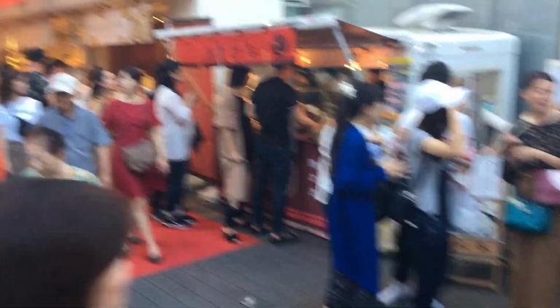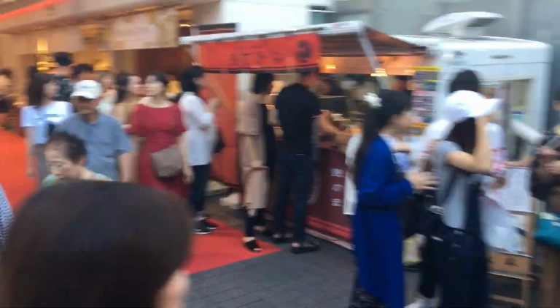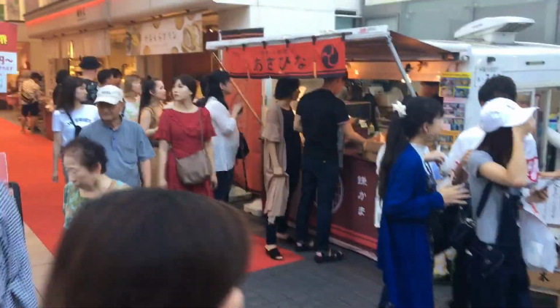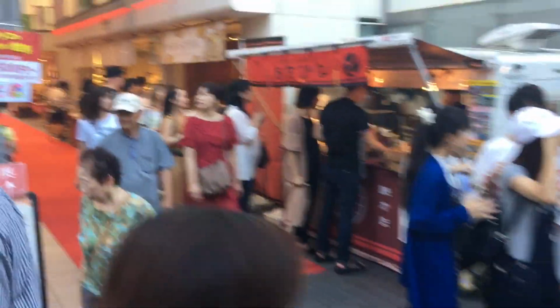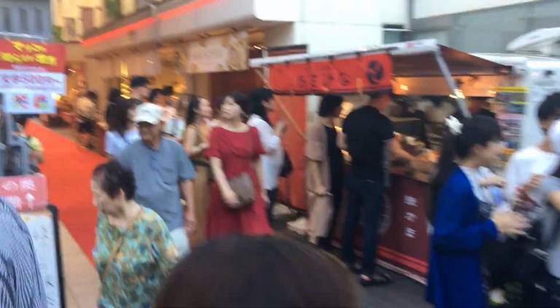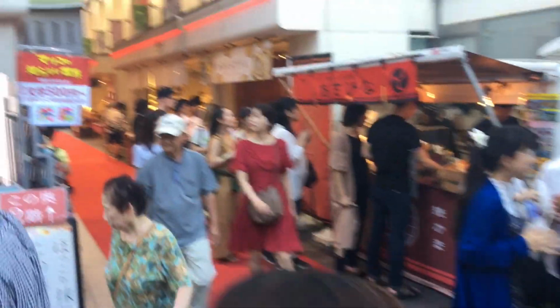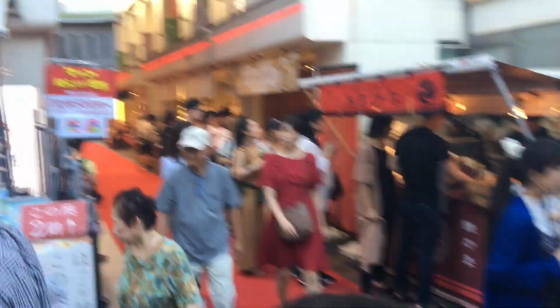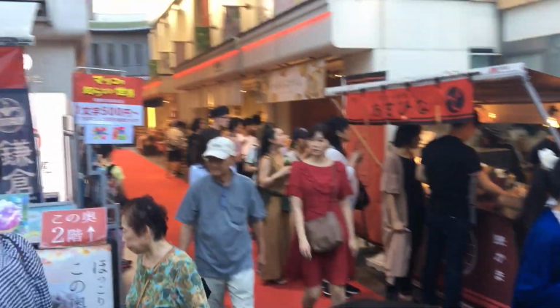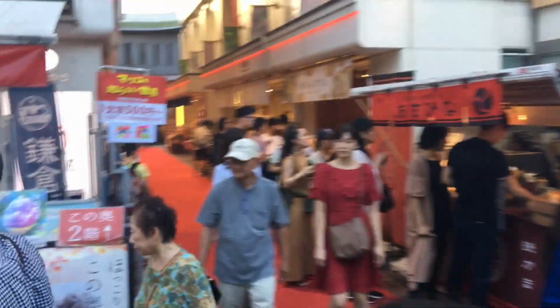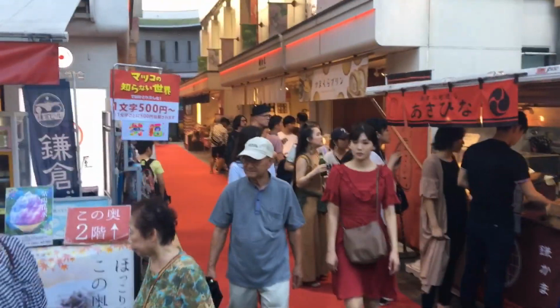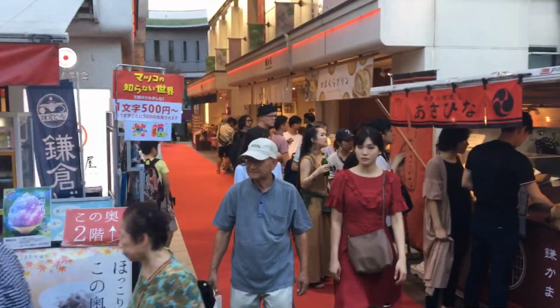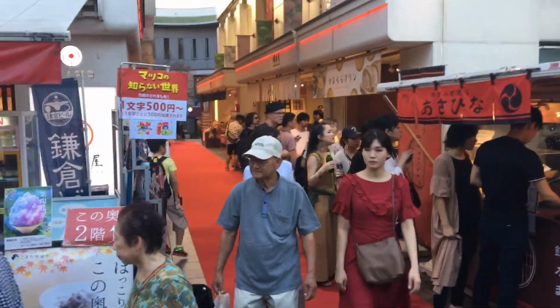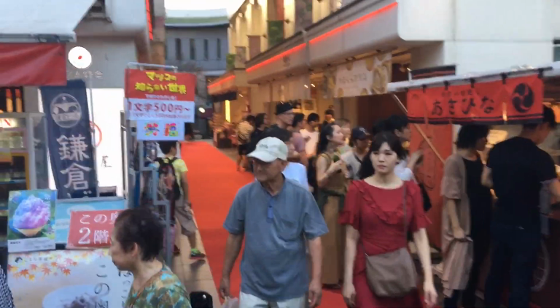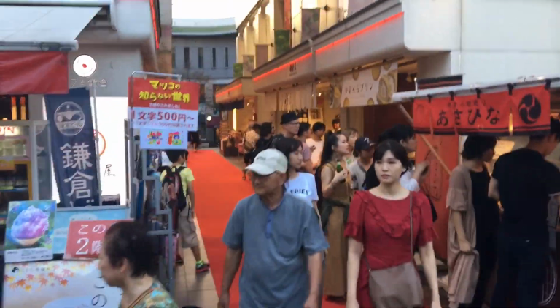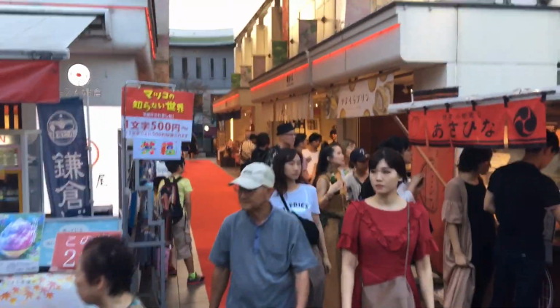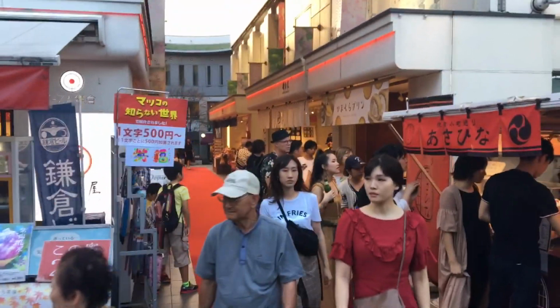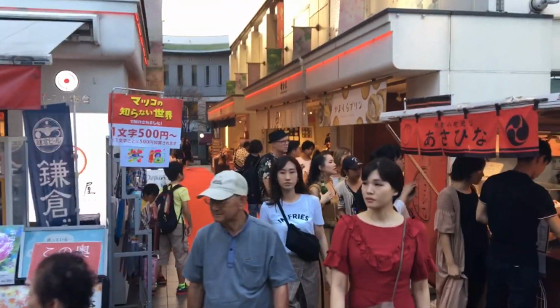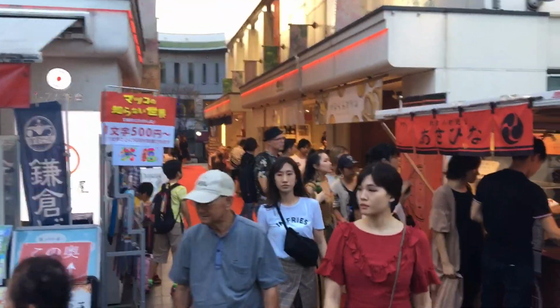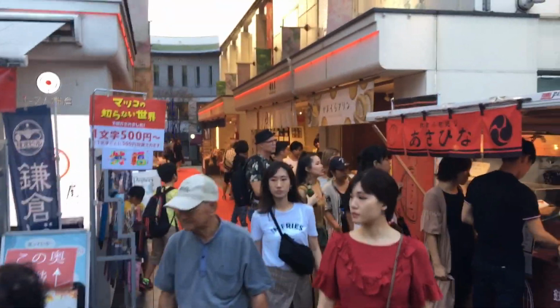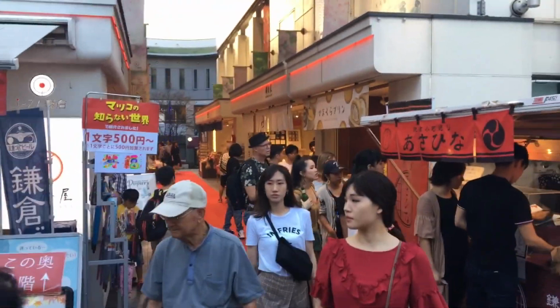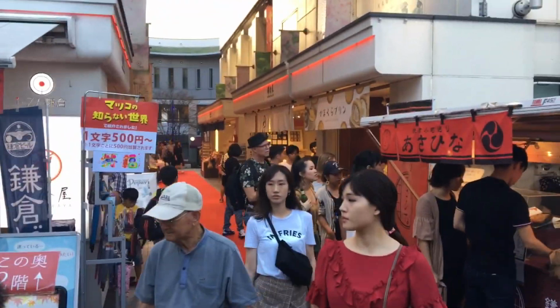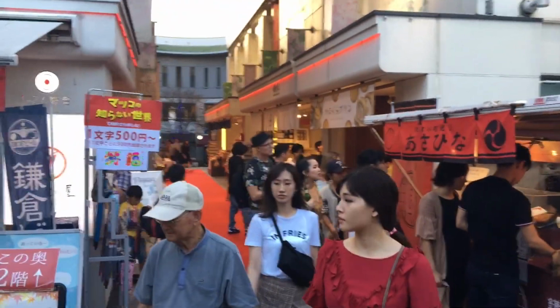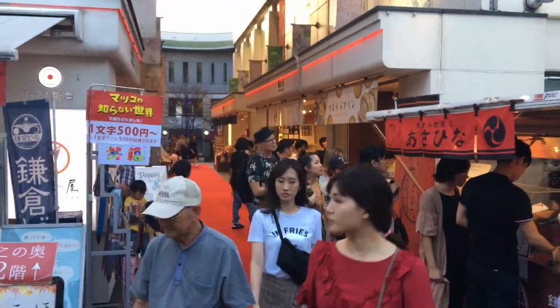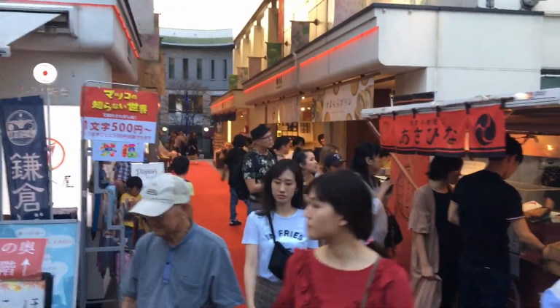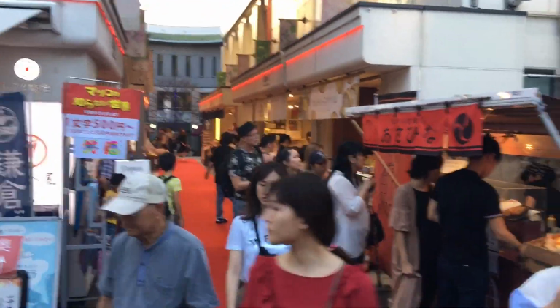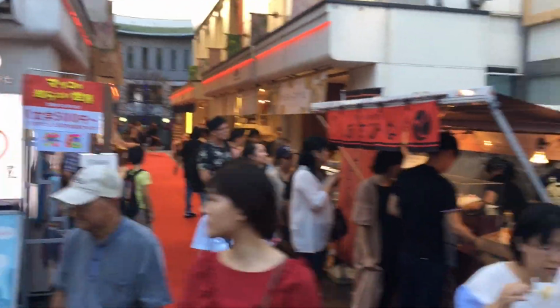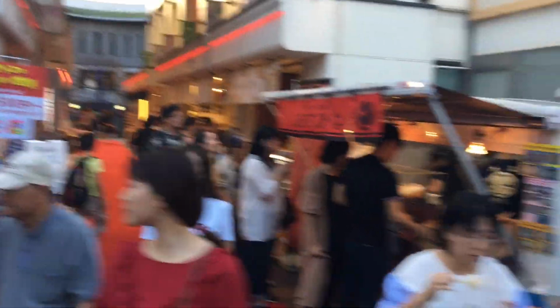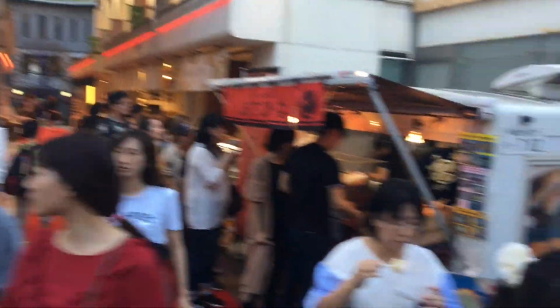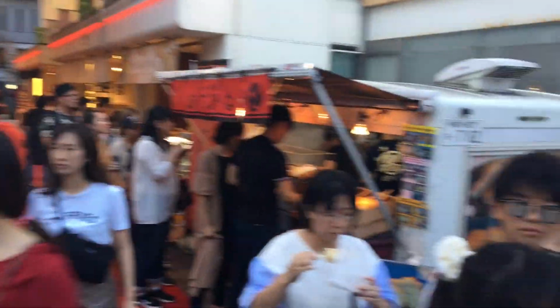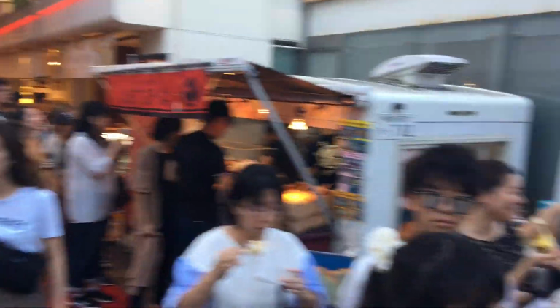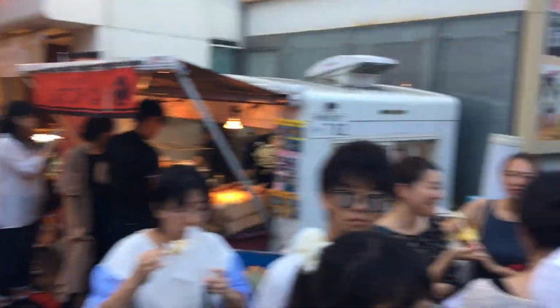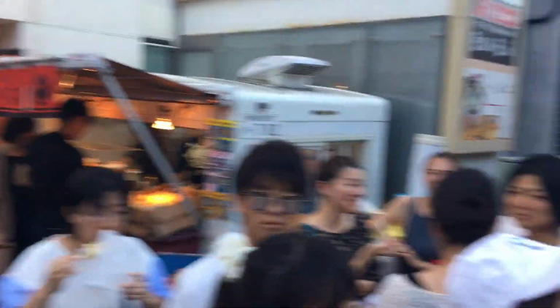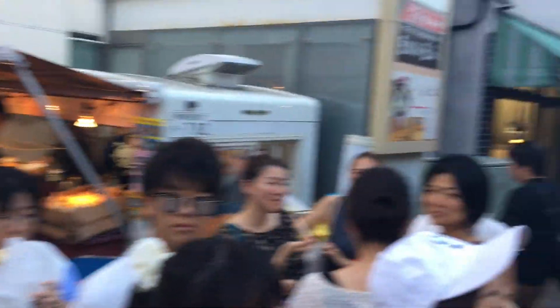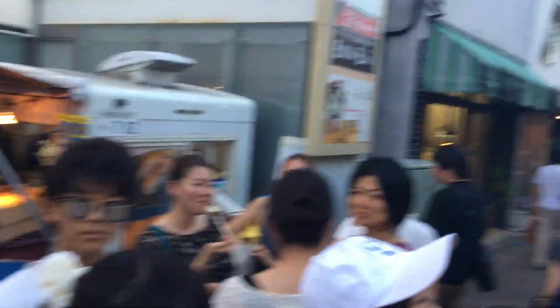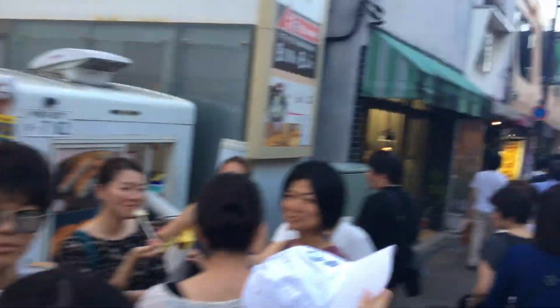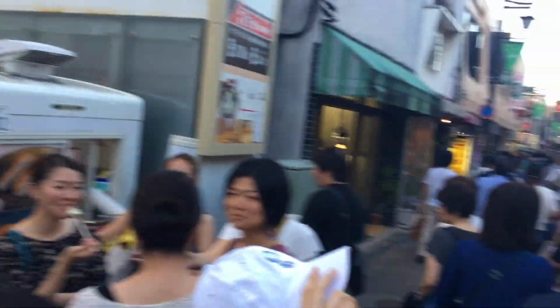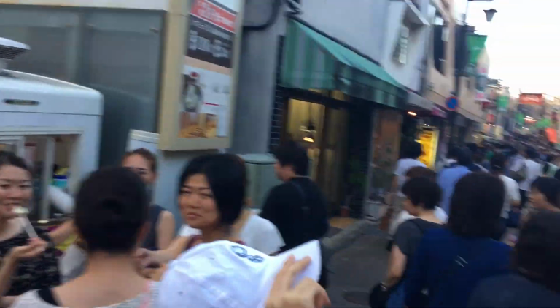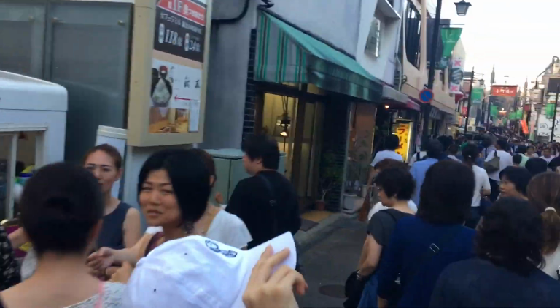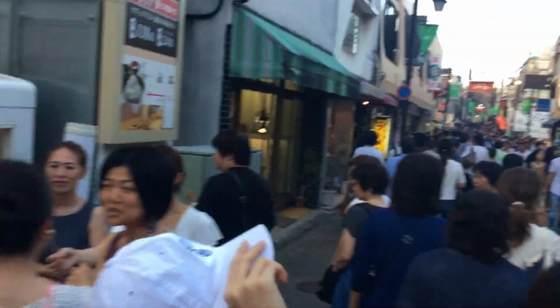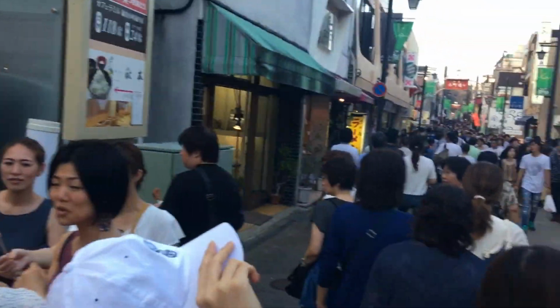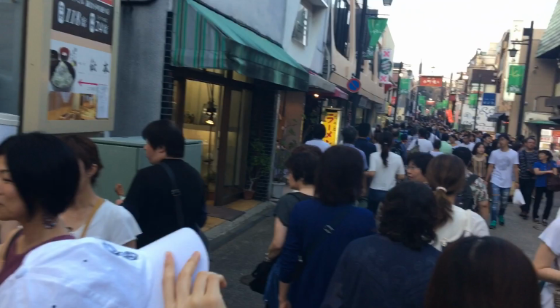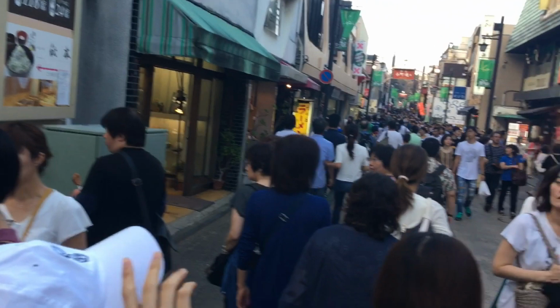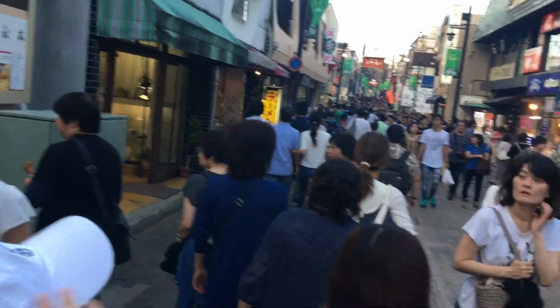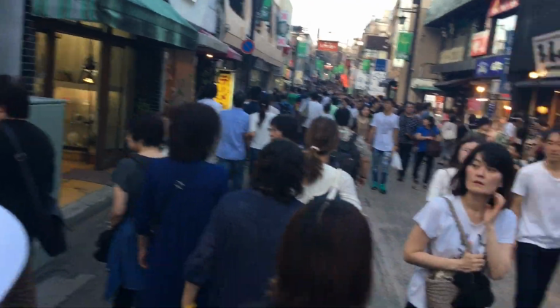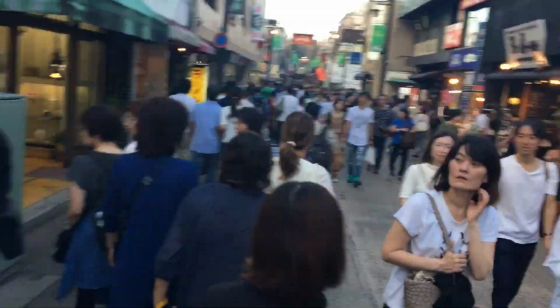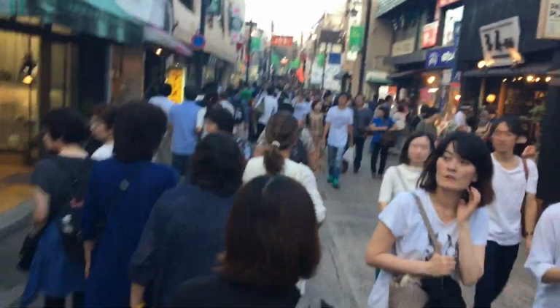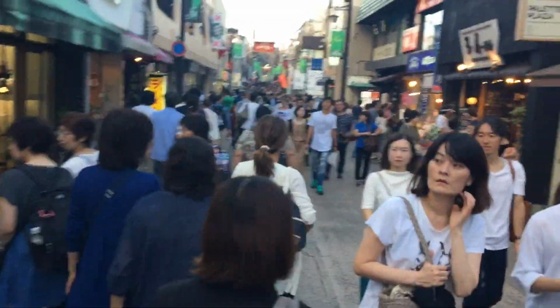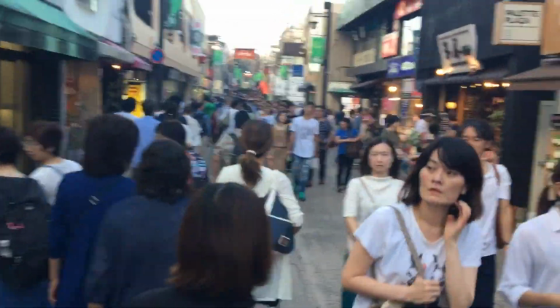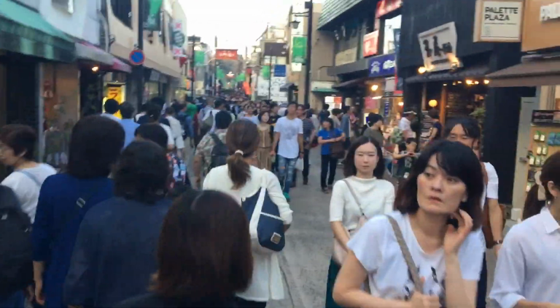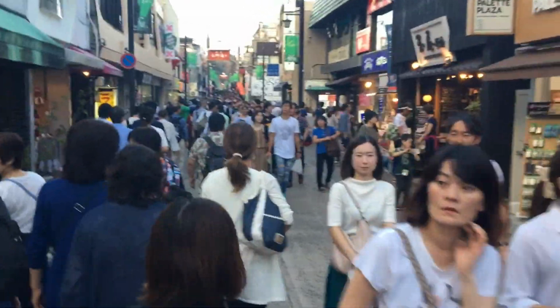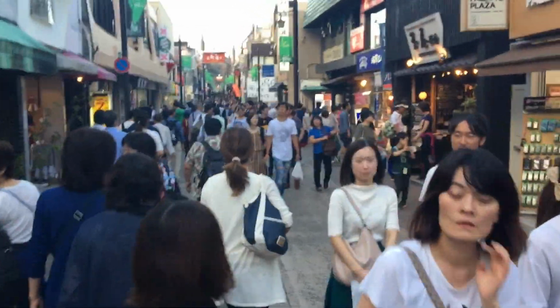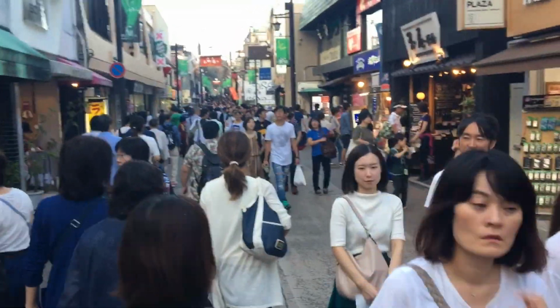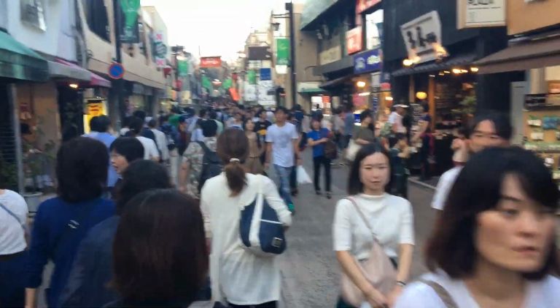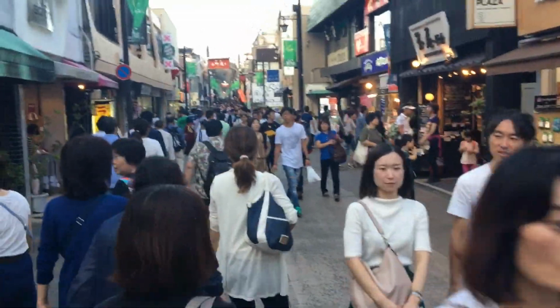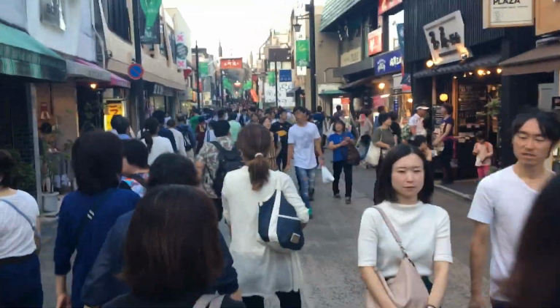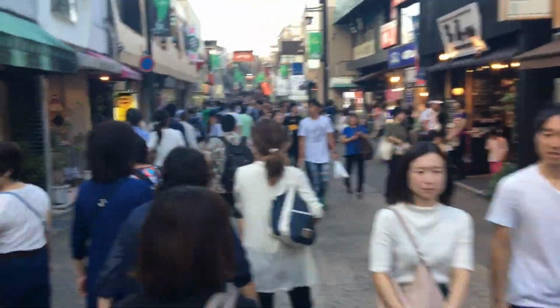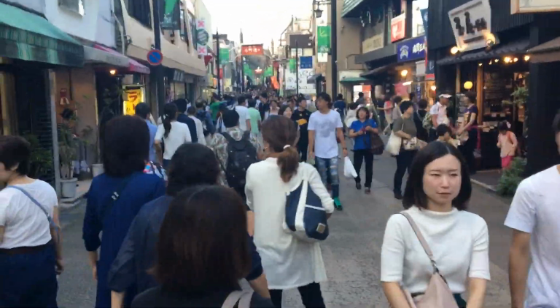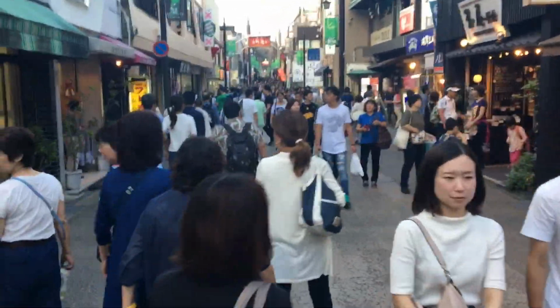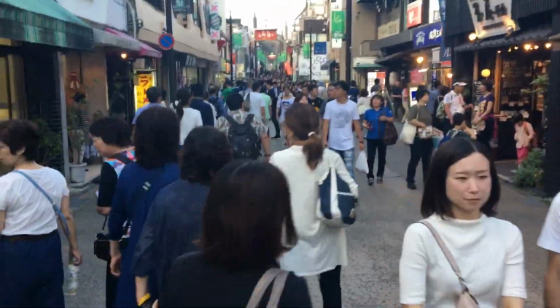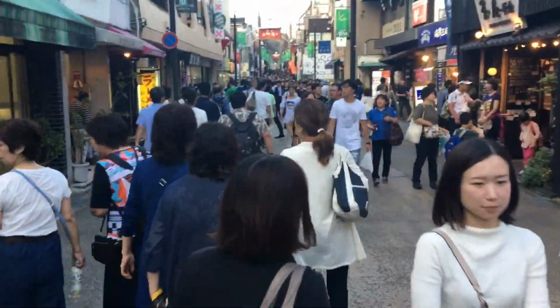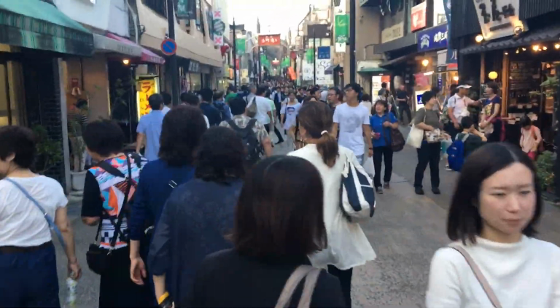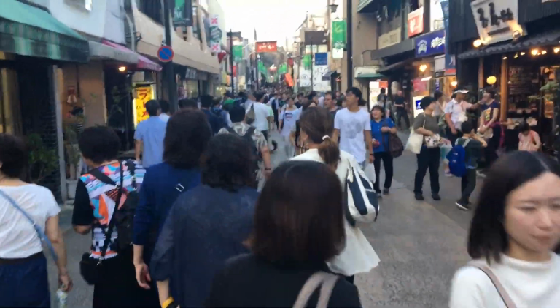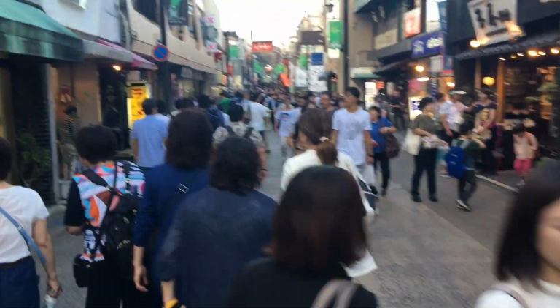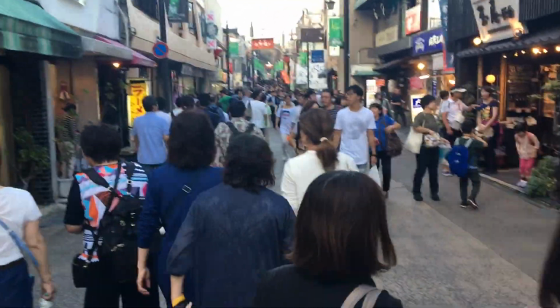There are many roads as you go along to the left and to the right which are full of shops also. Kourou...